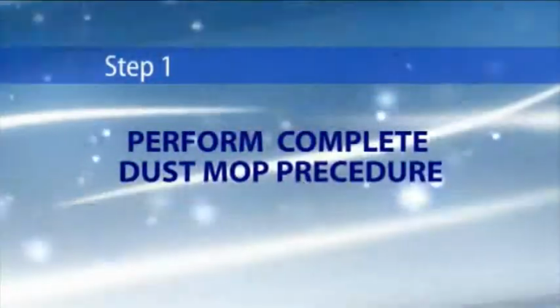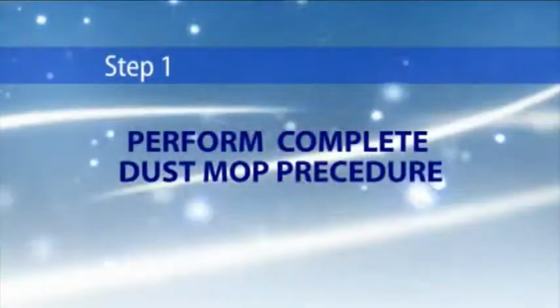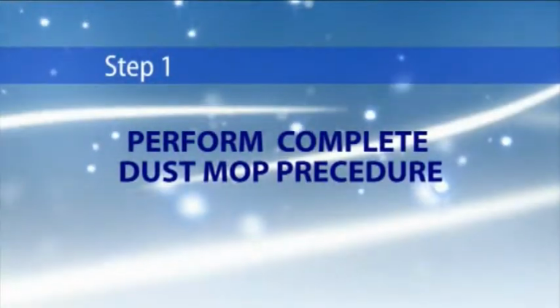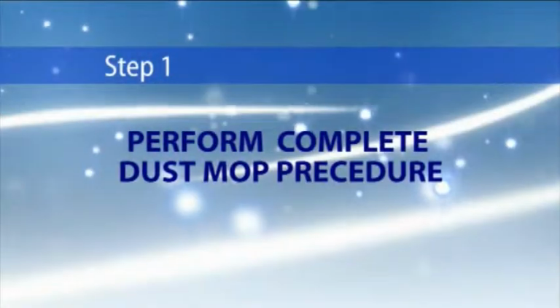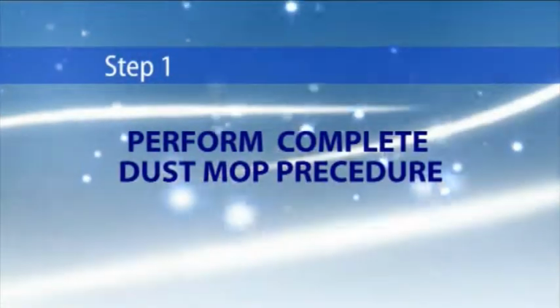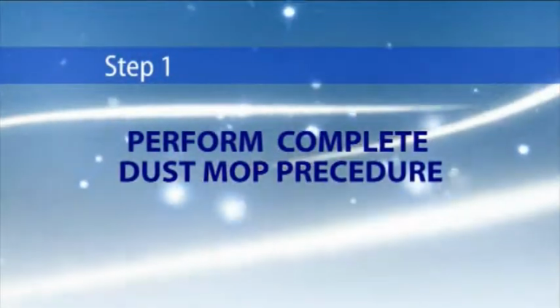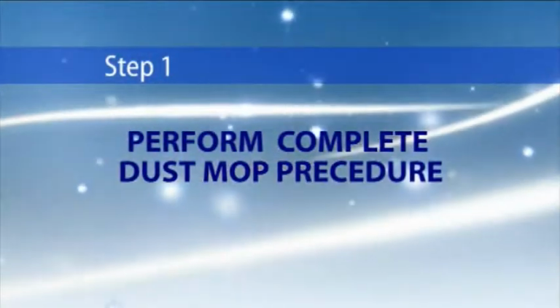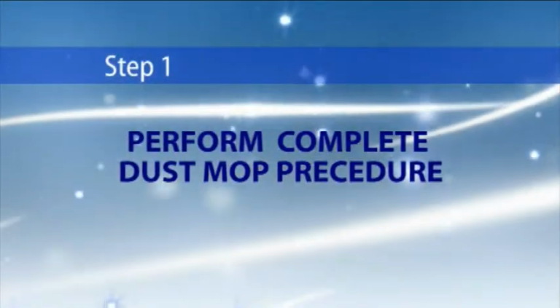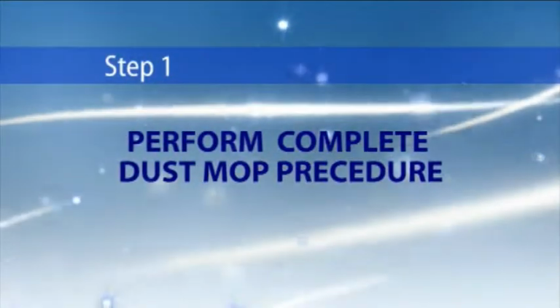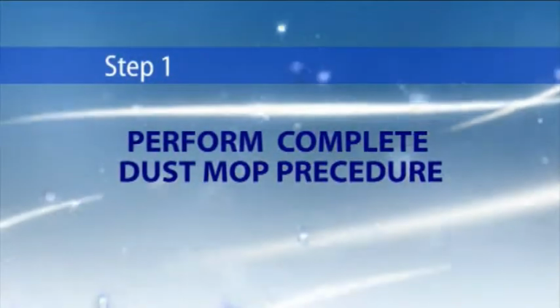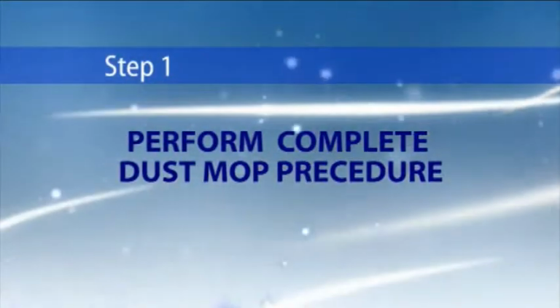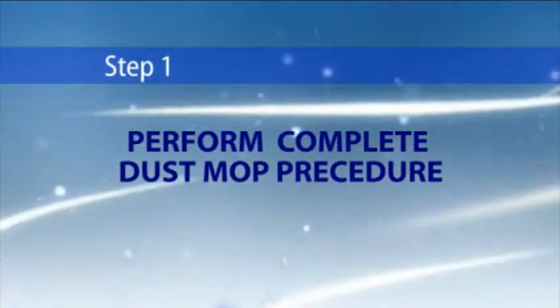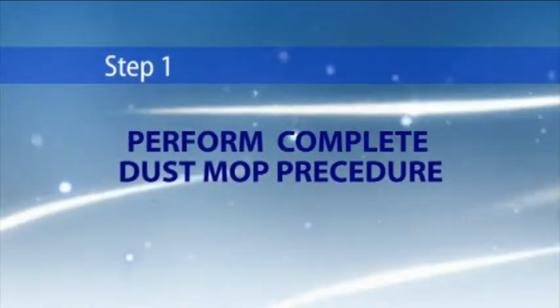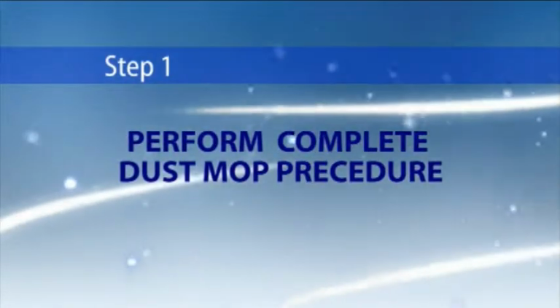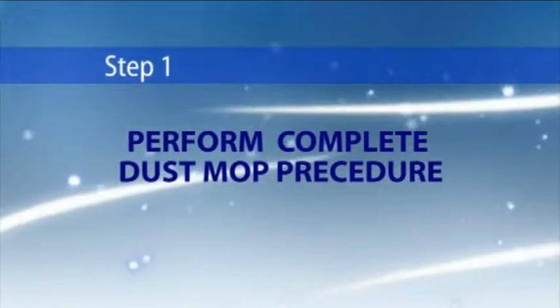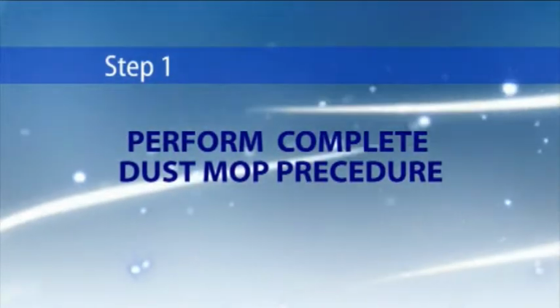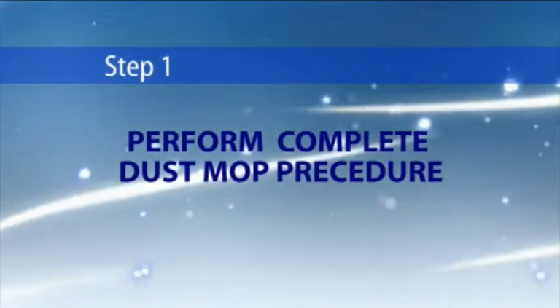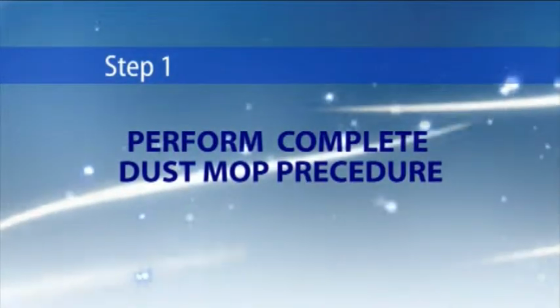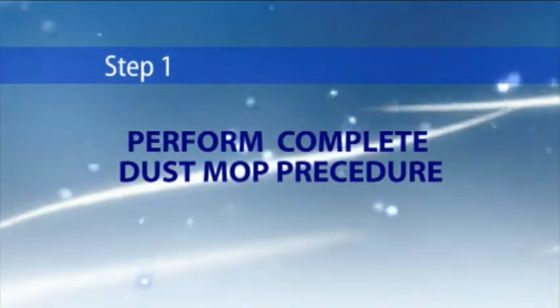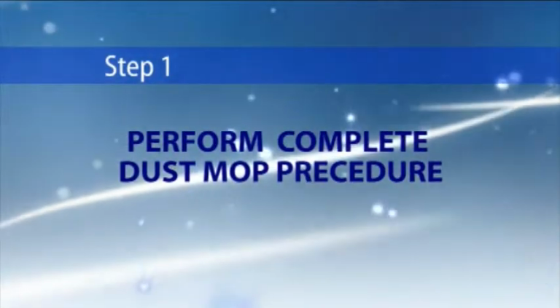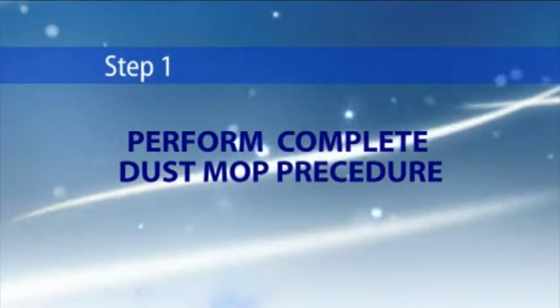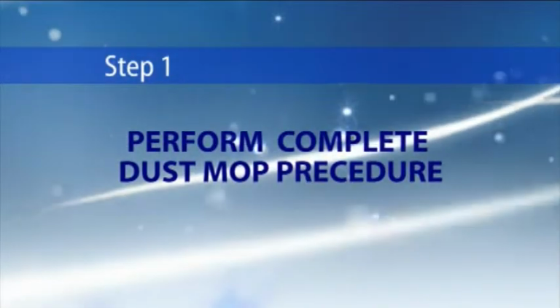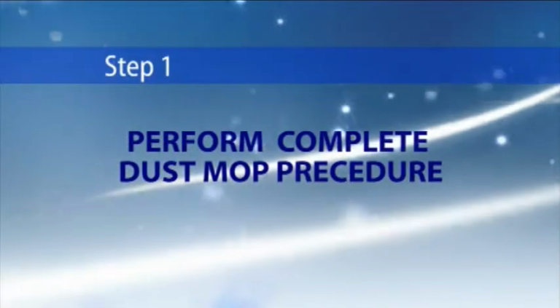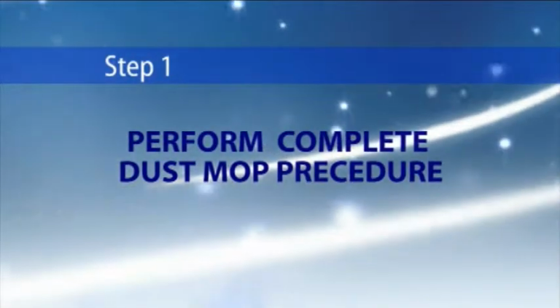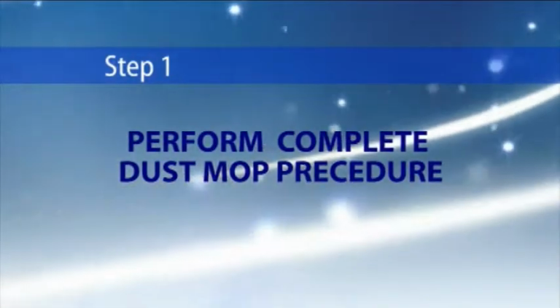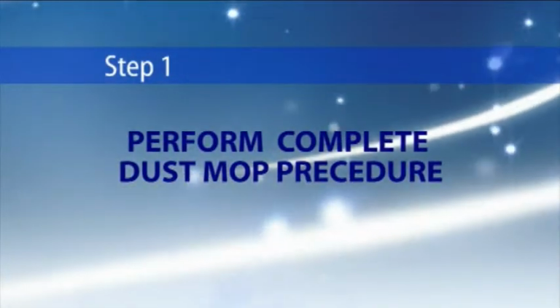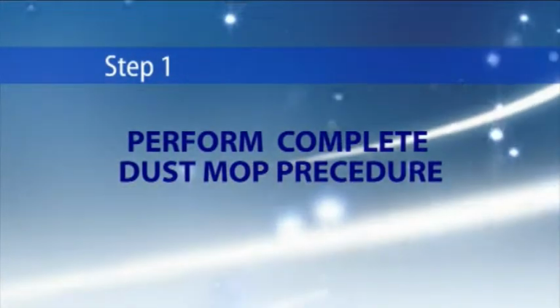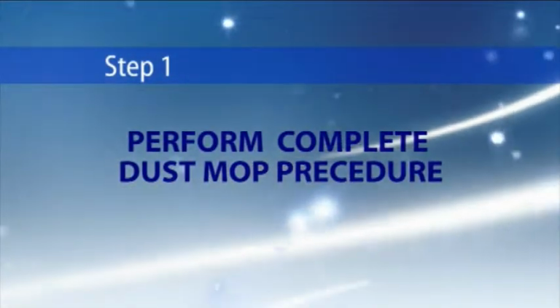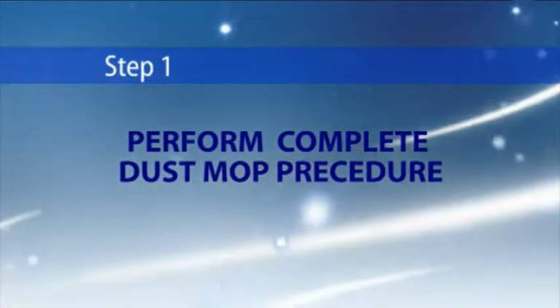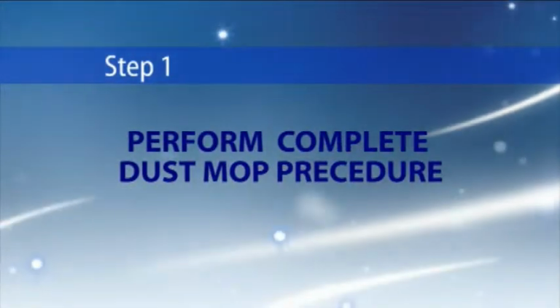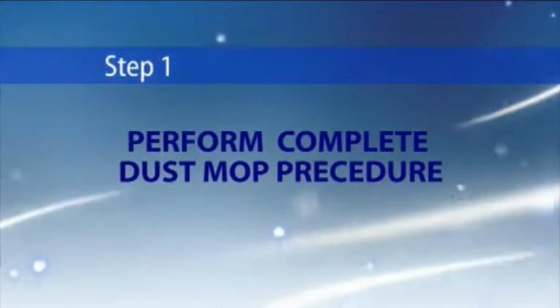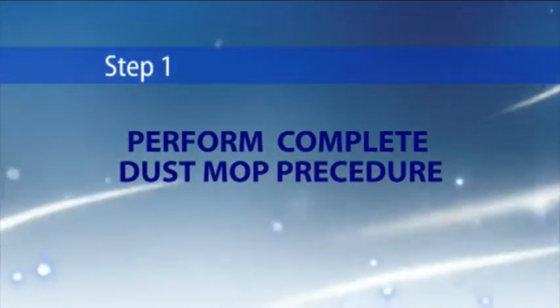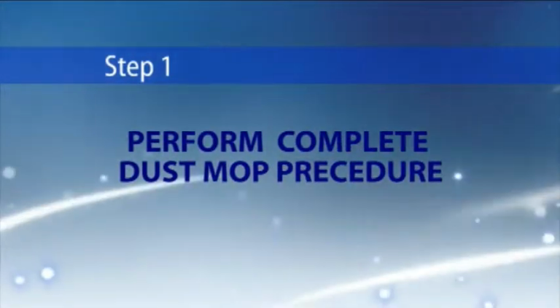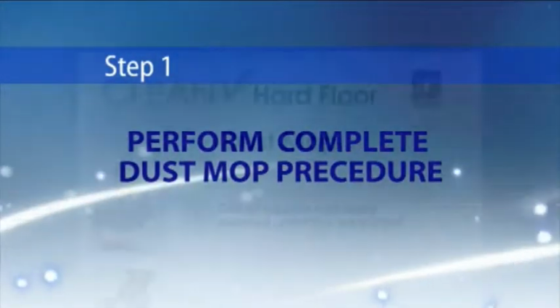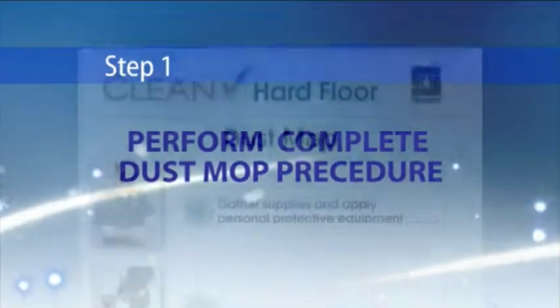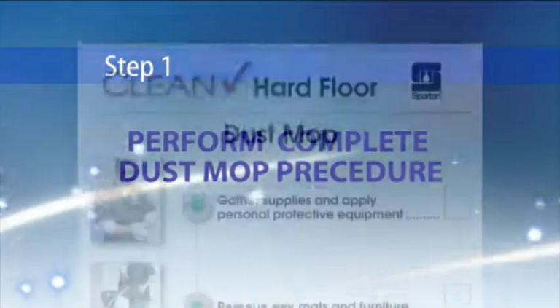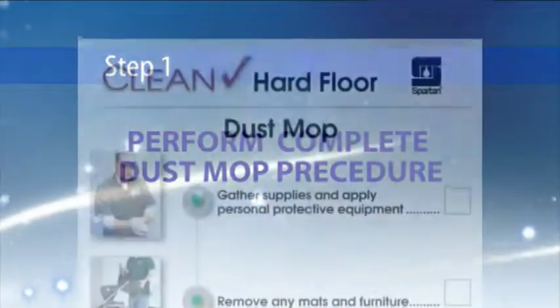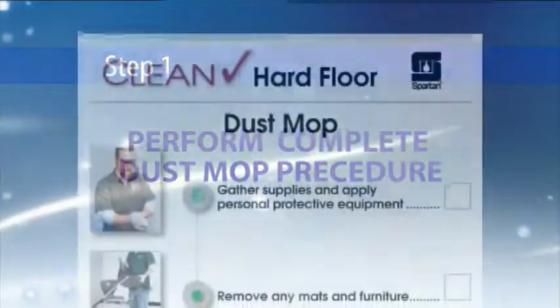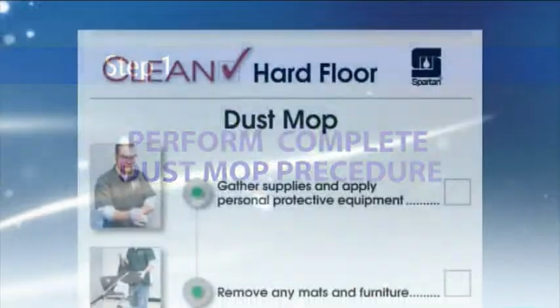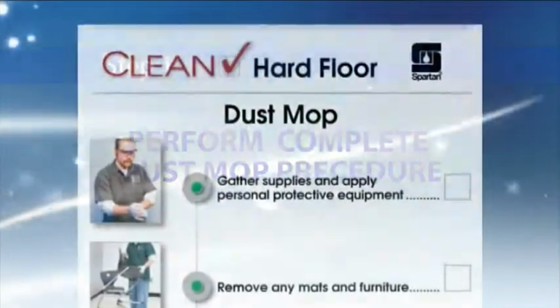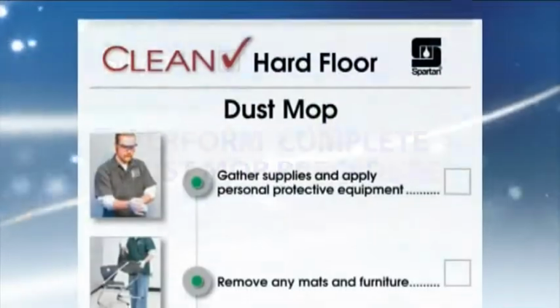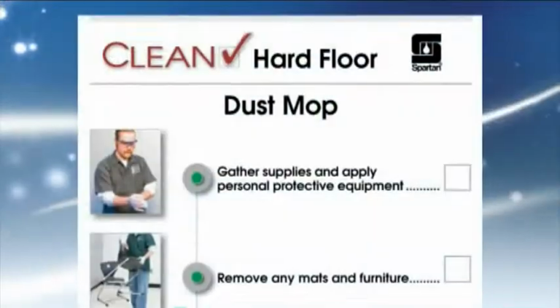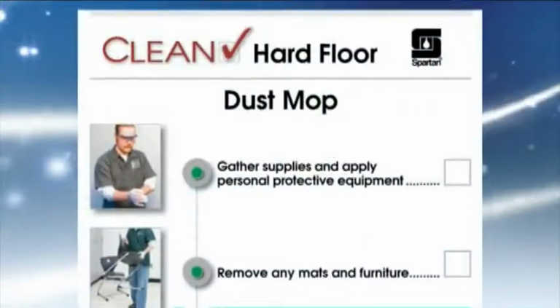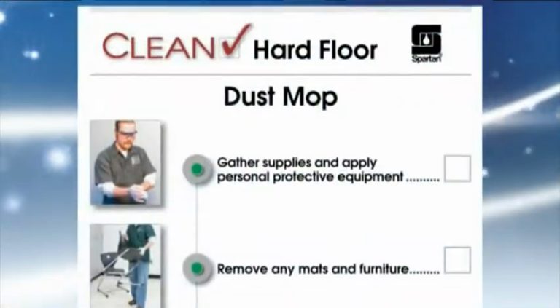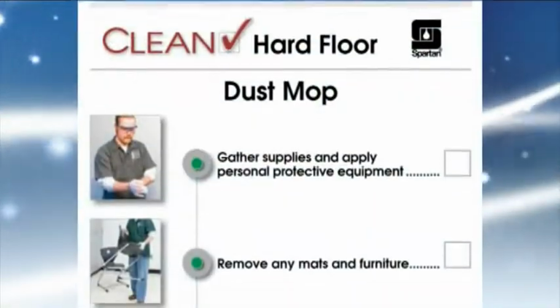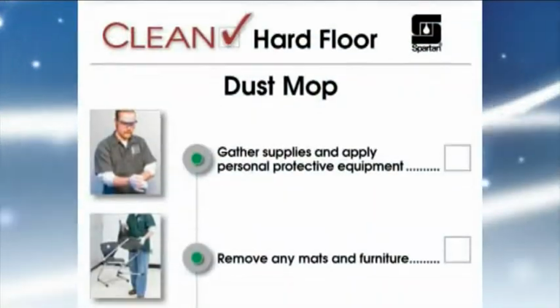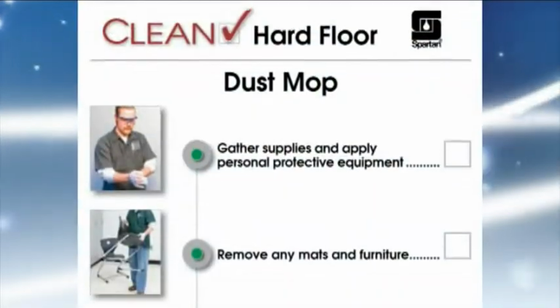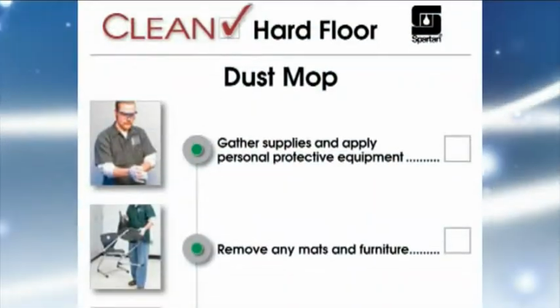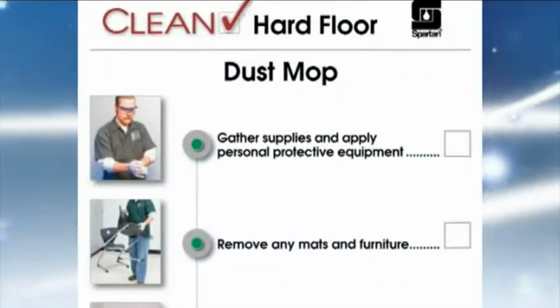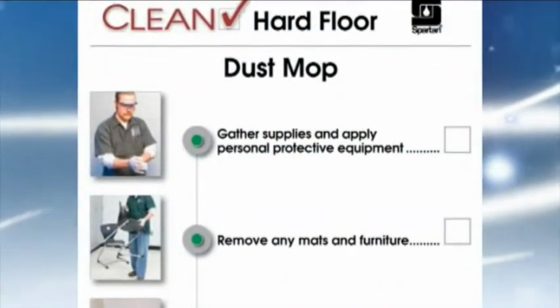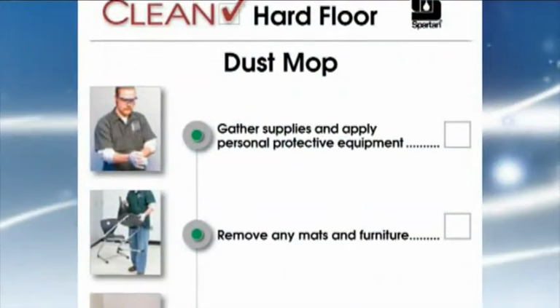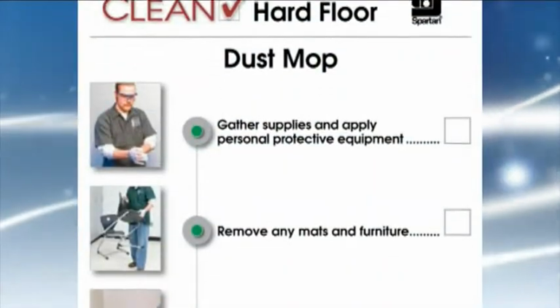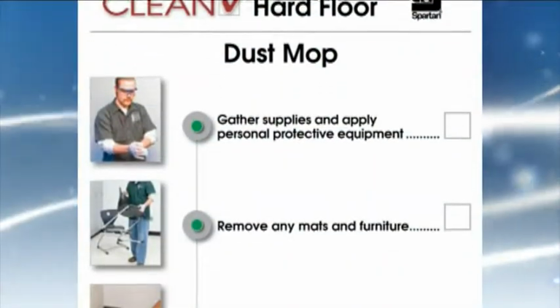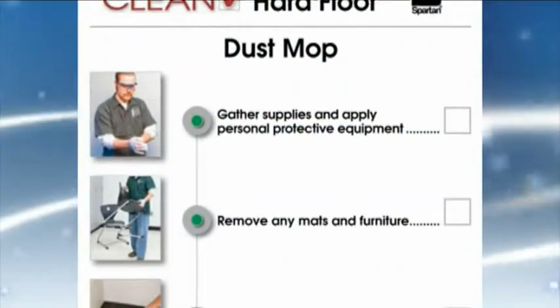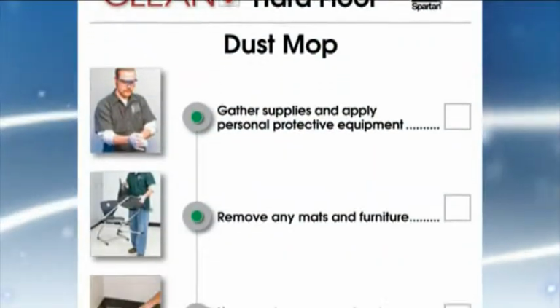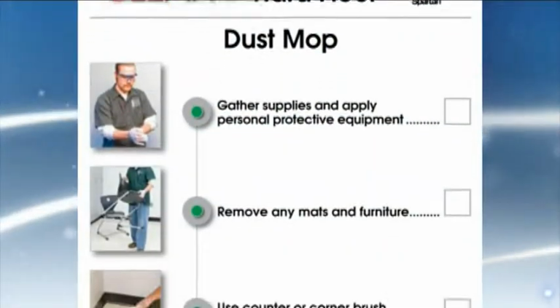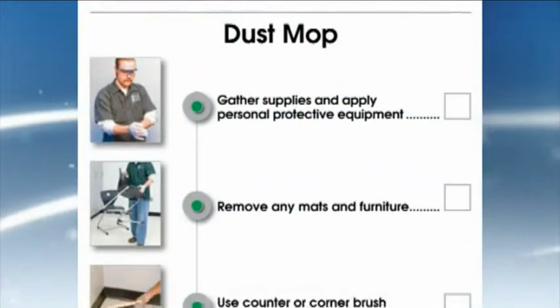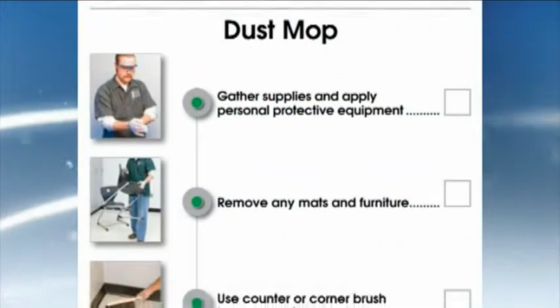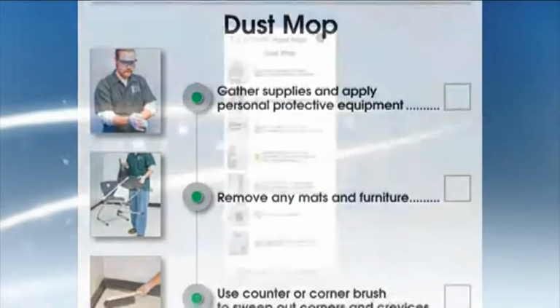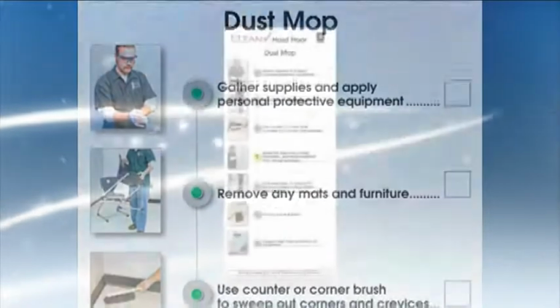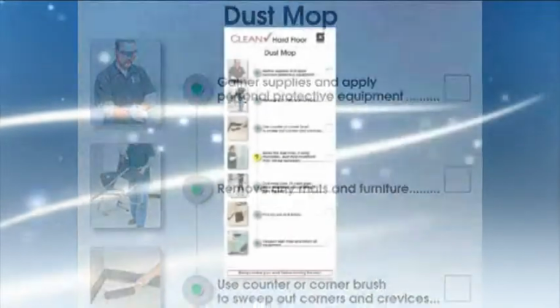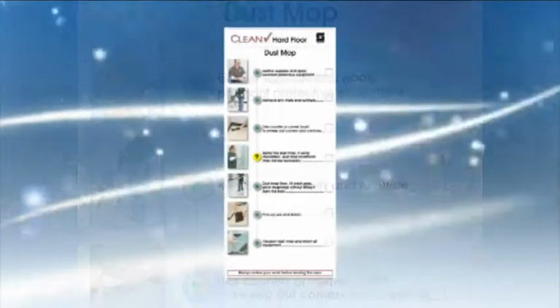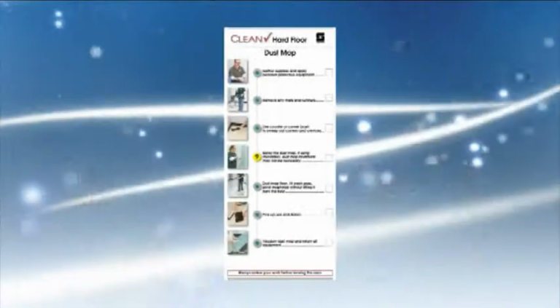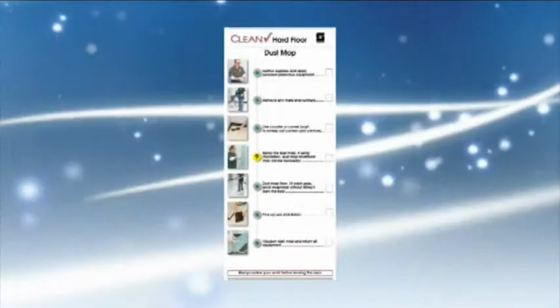Step 1: Perform complete dust mop procedure. Follow the steps on your routine cleaning dust mop checklist.